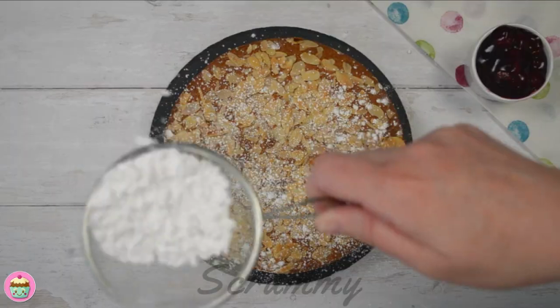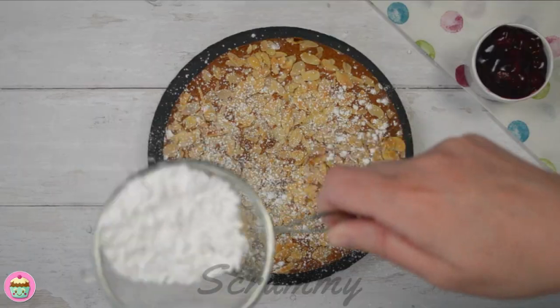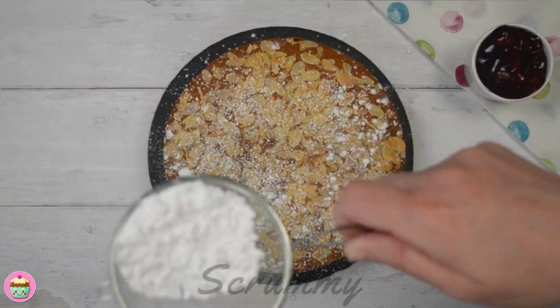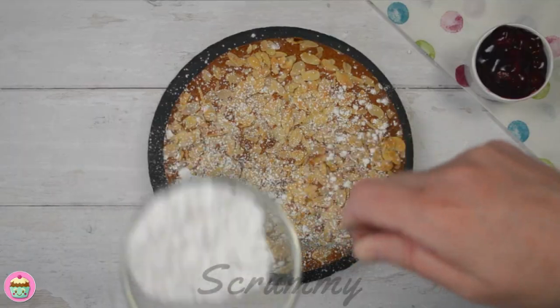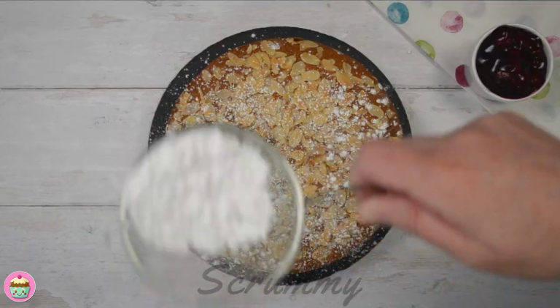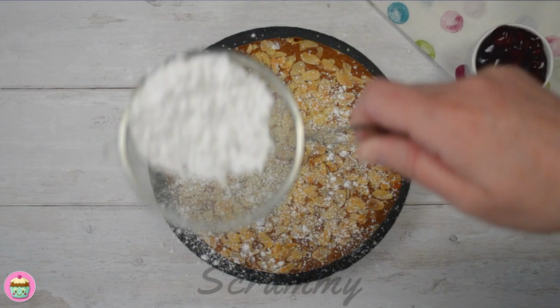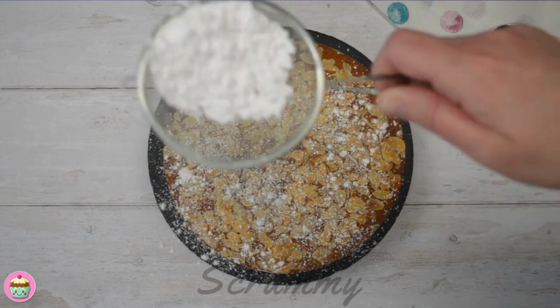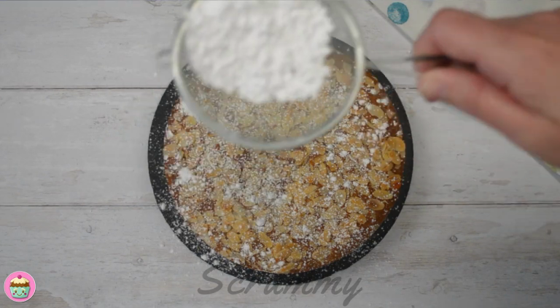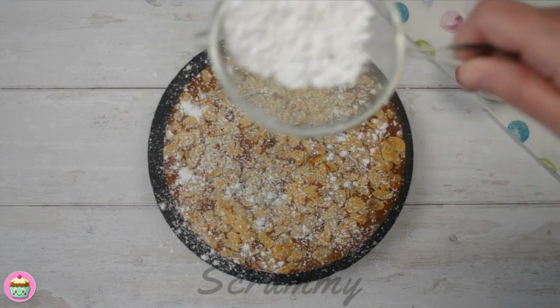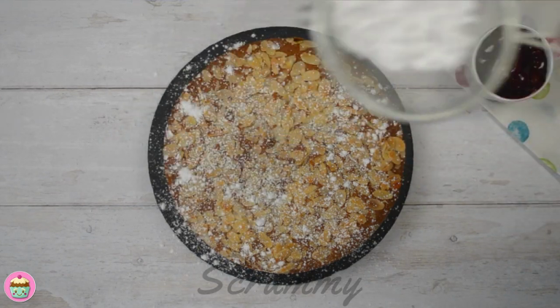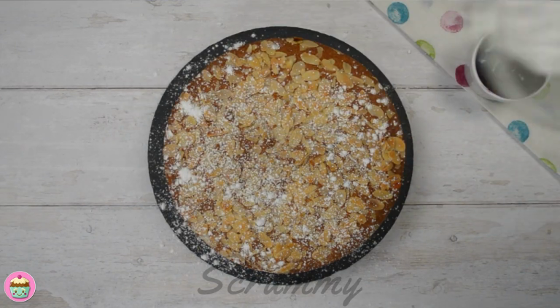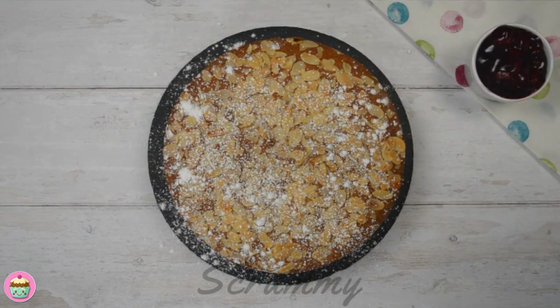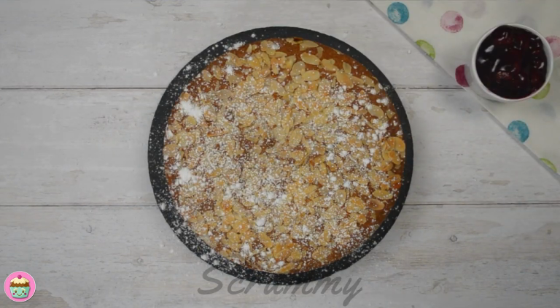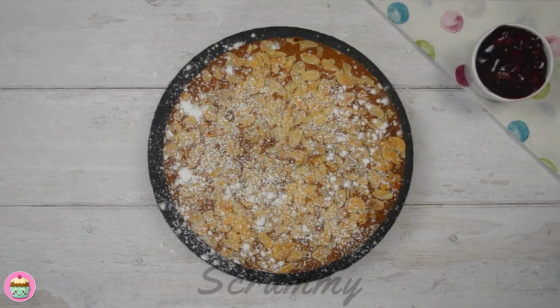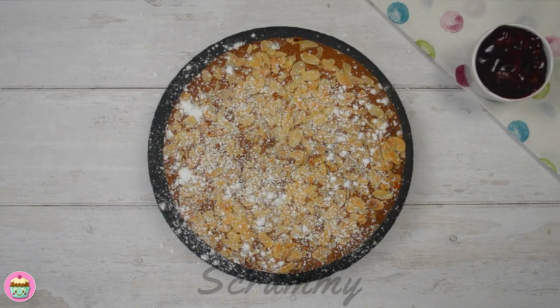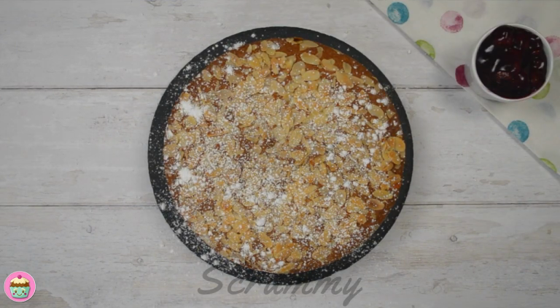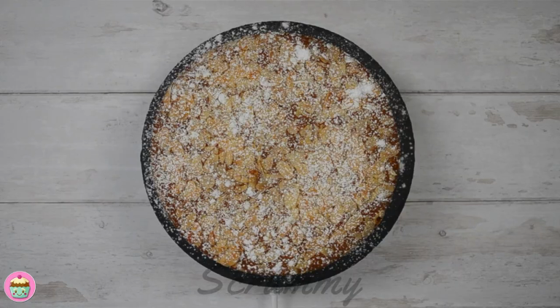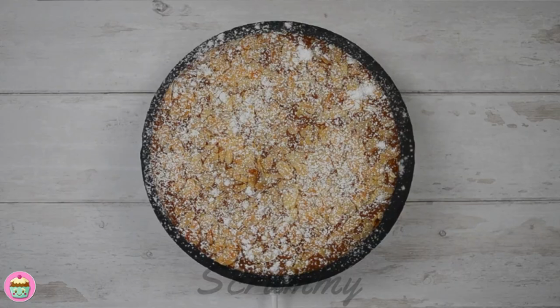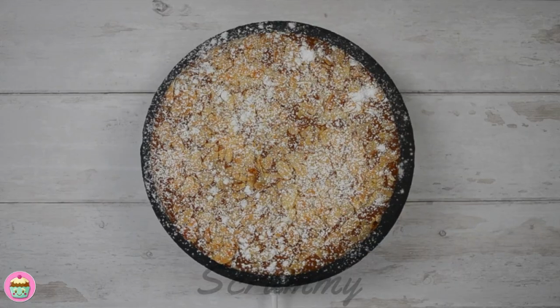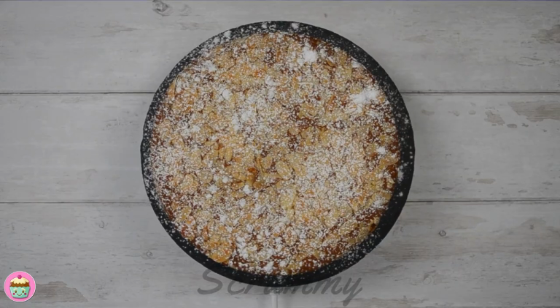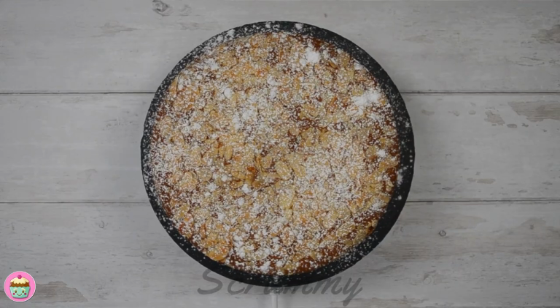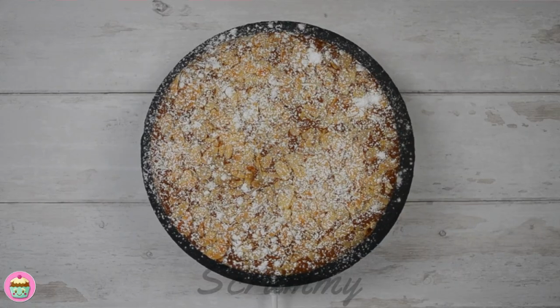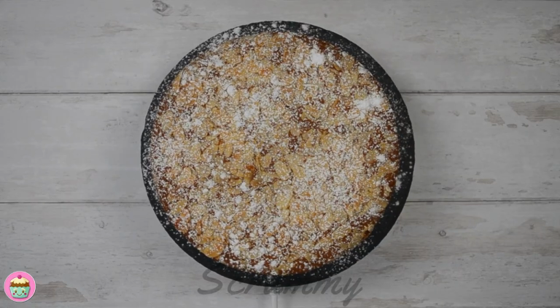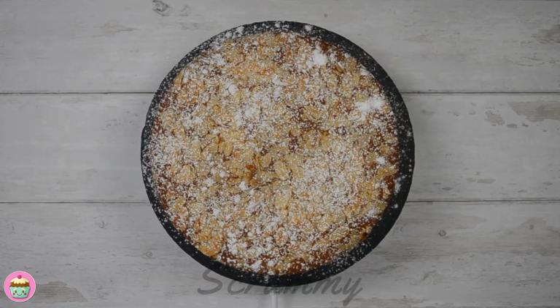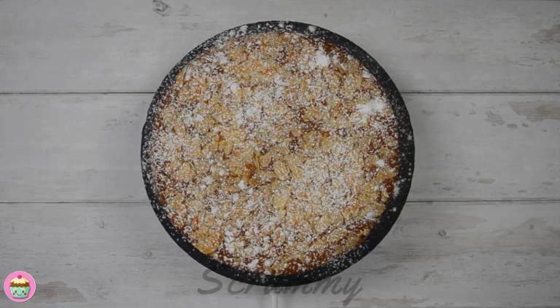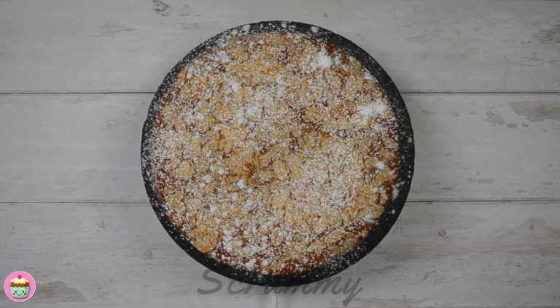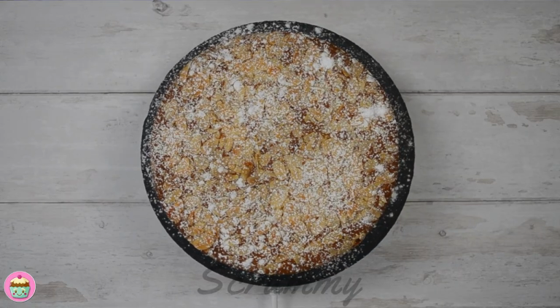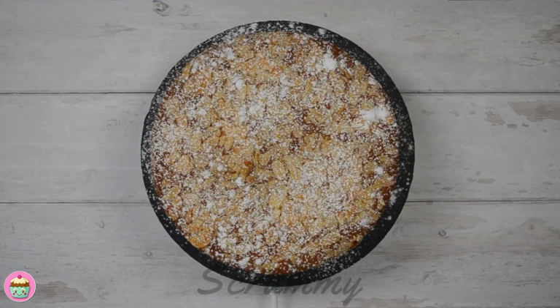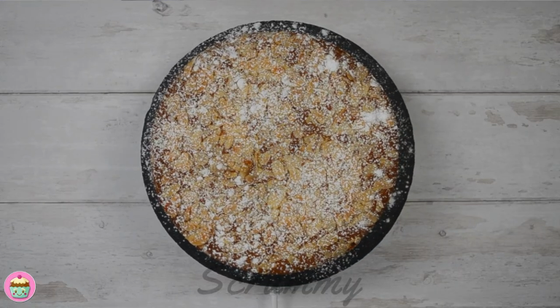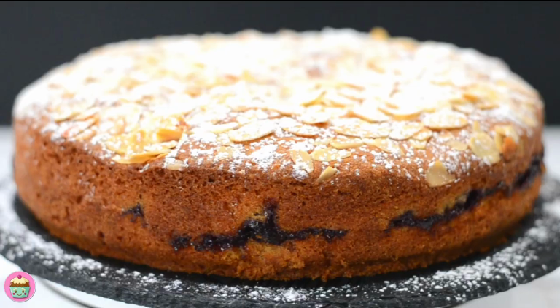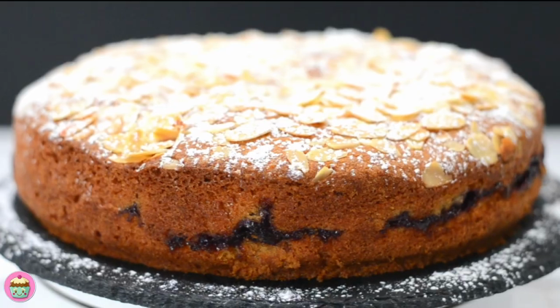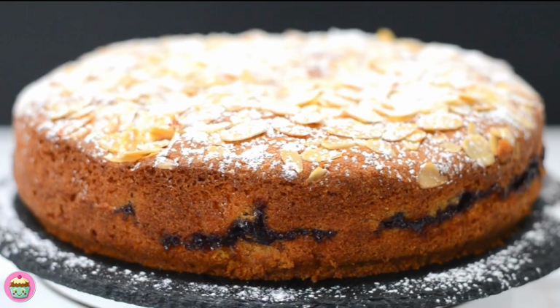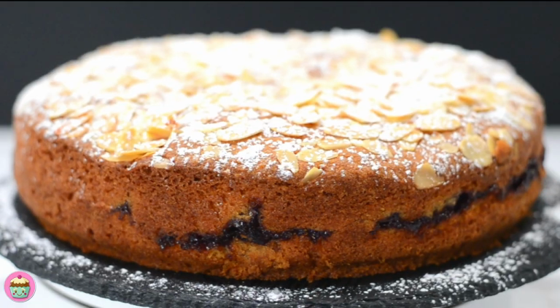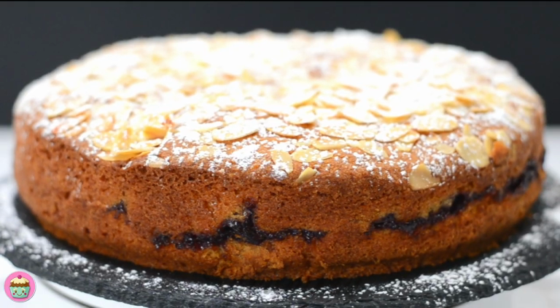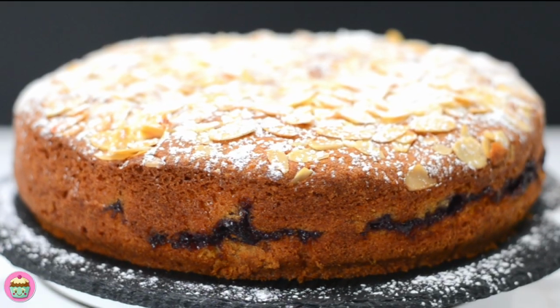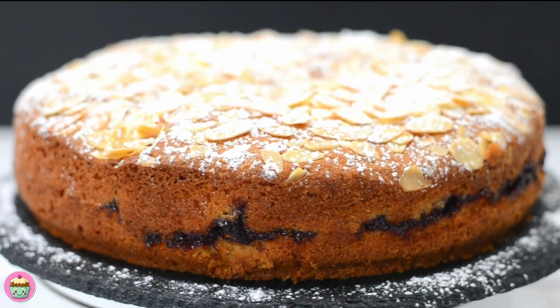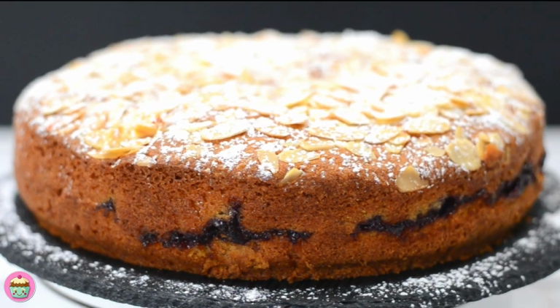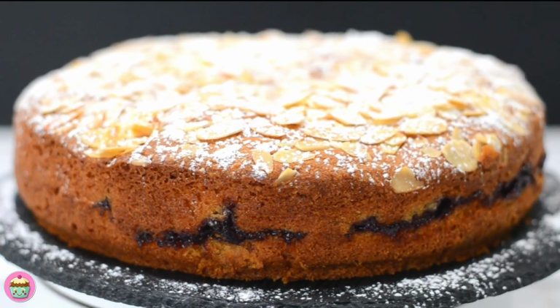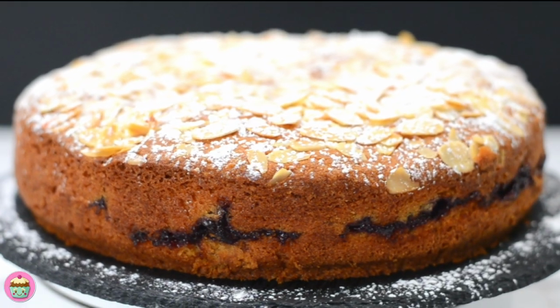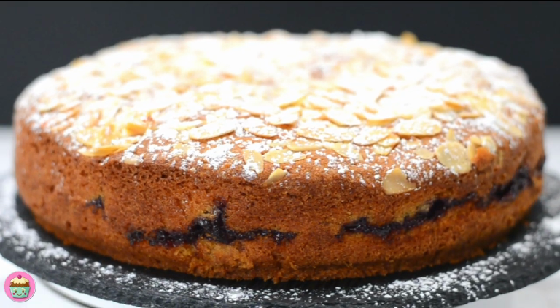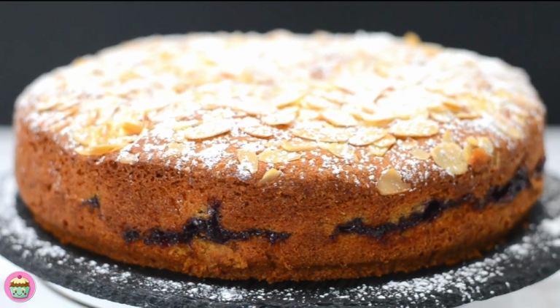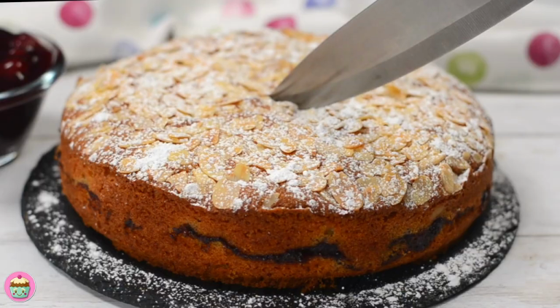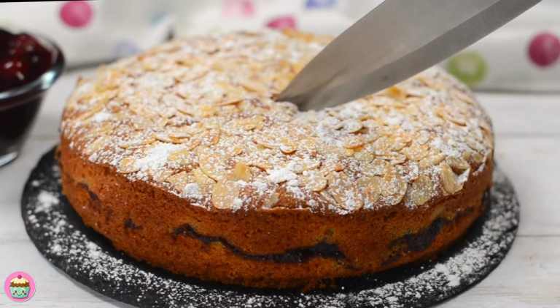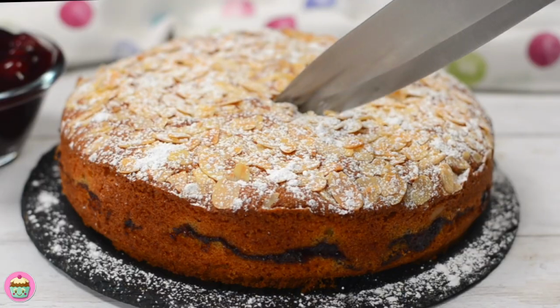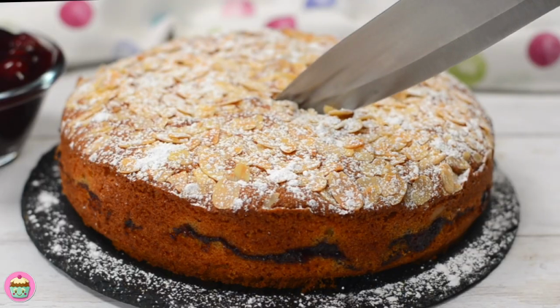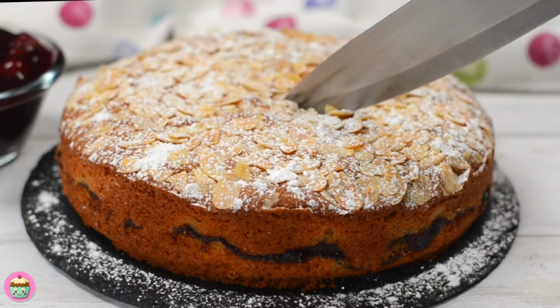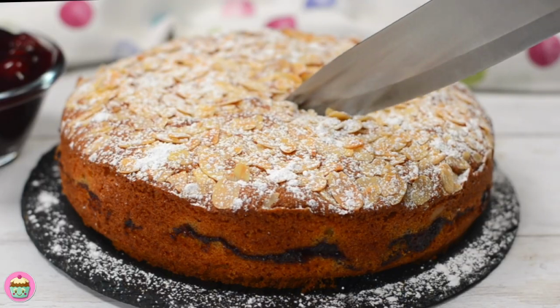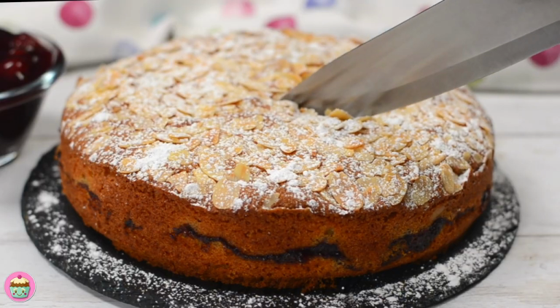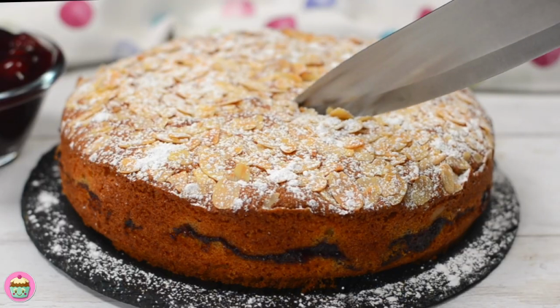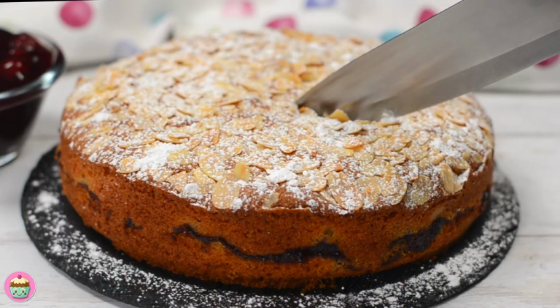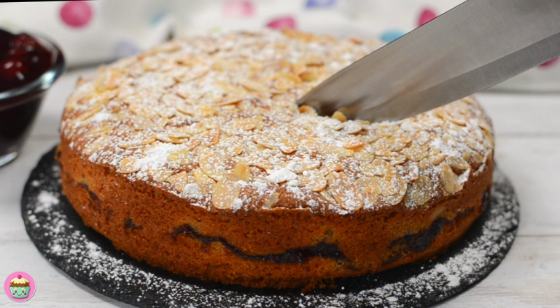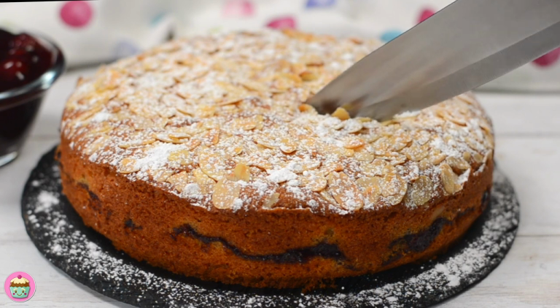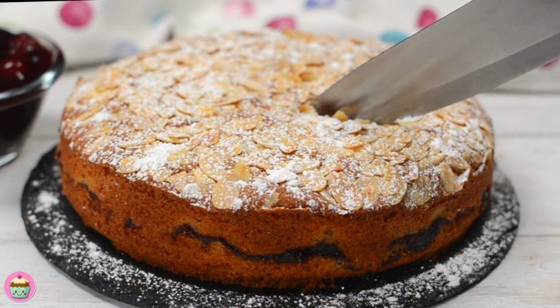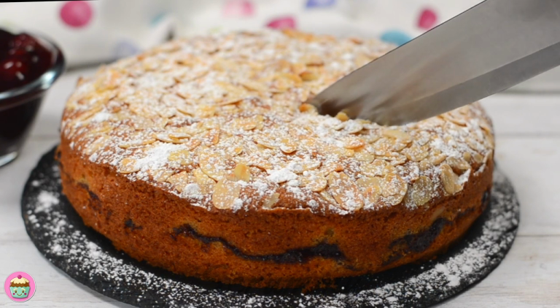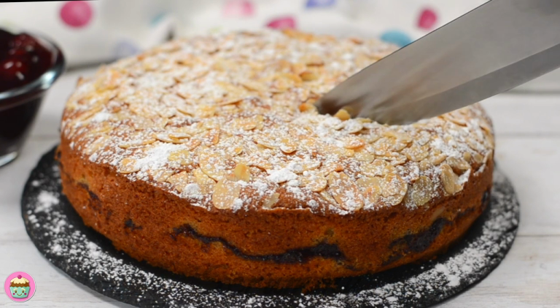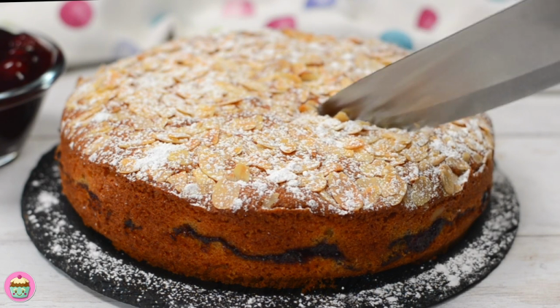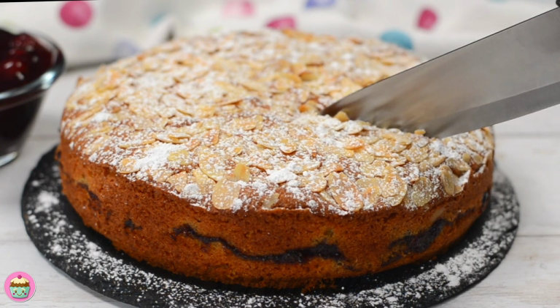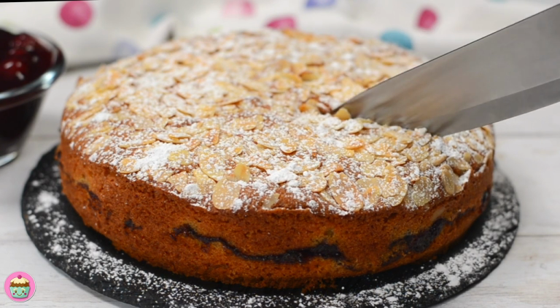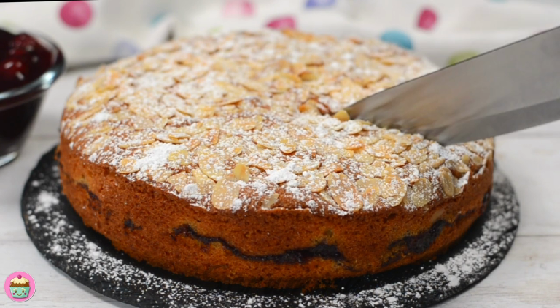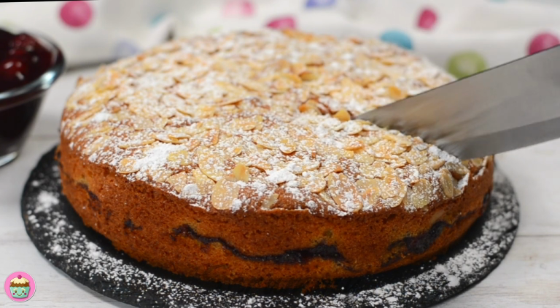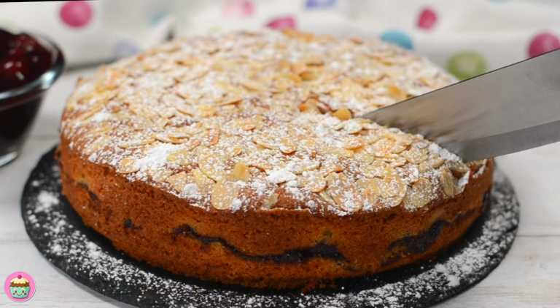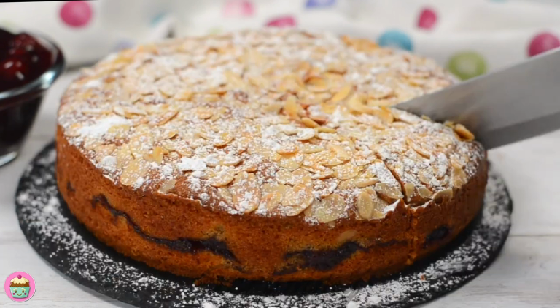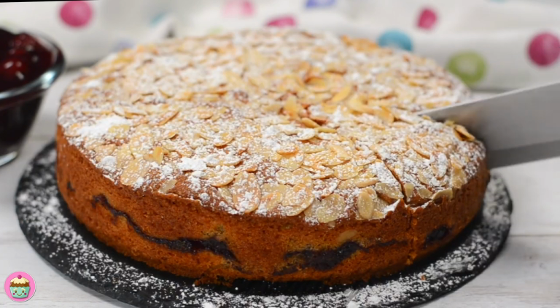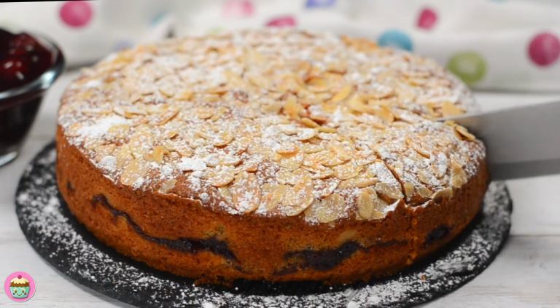This cake will last for about three to four days at room temperature. Cut a slice and enjoy with whatever you fancy — cream, custard or ice cream.